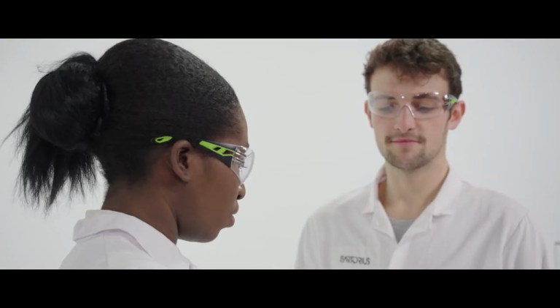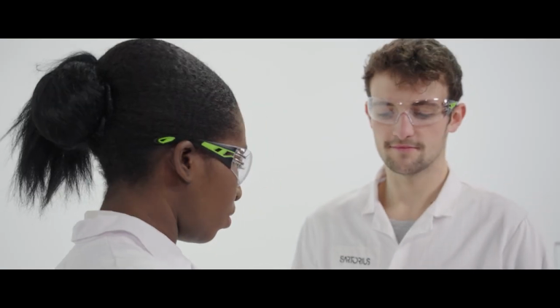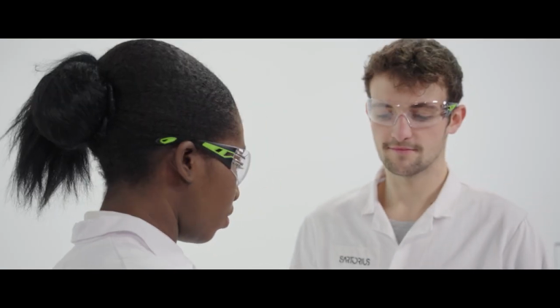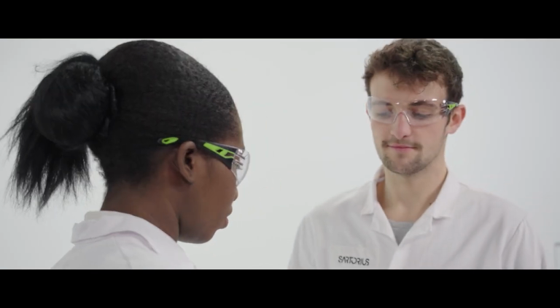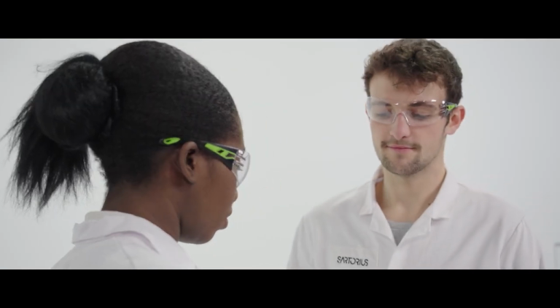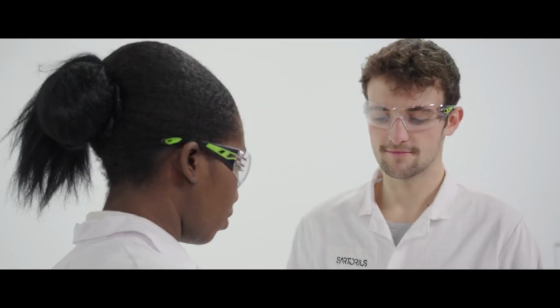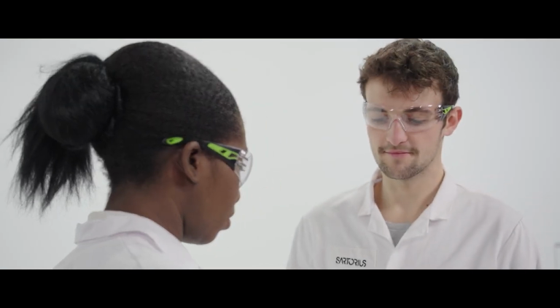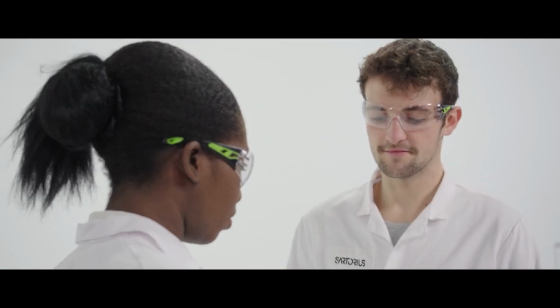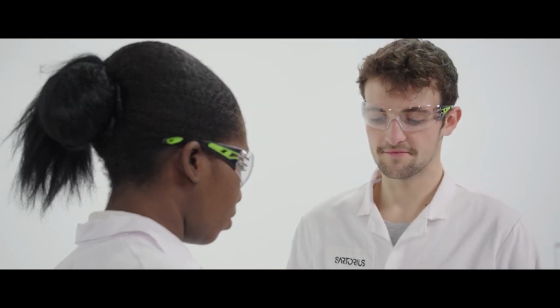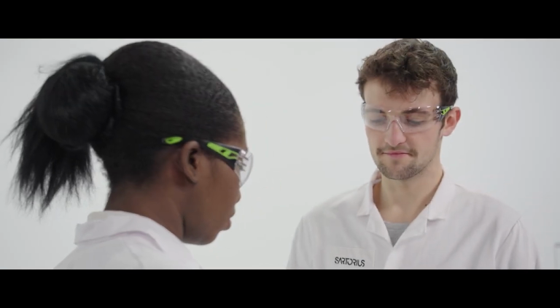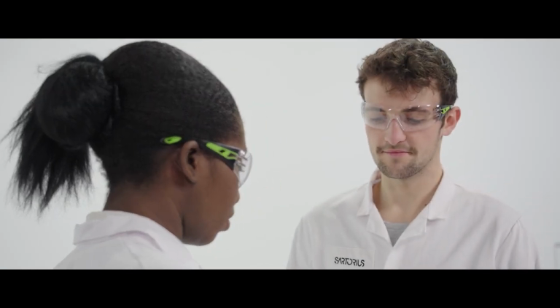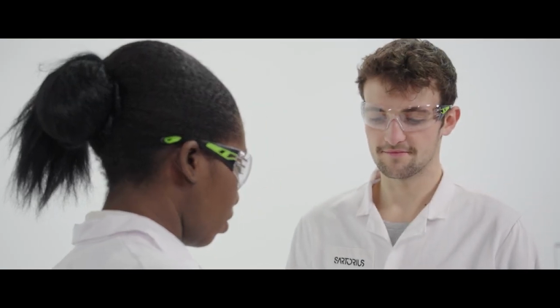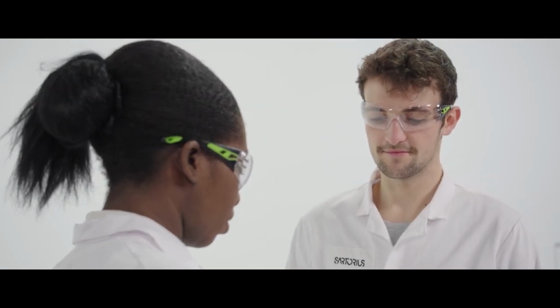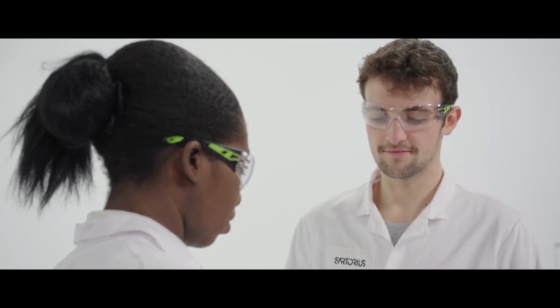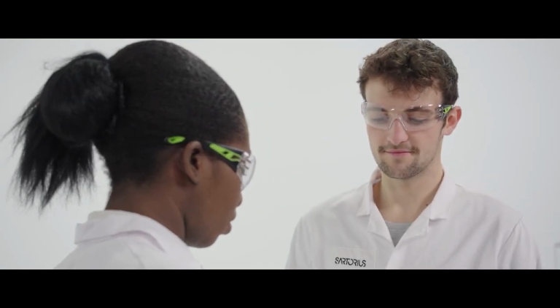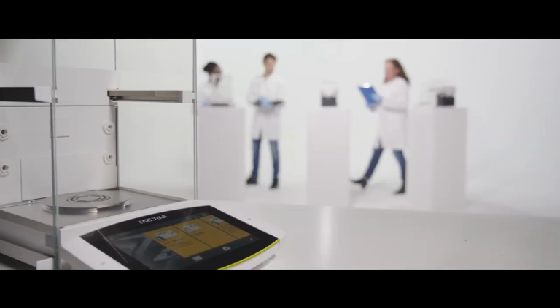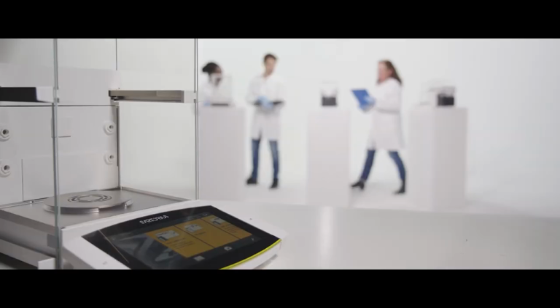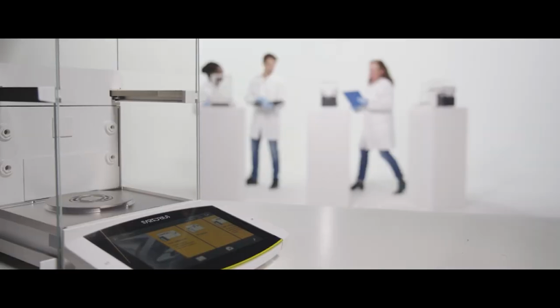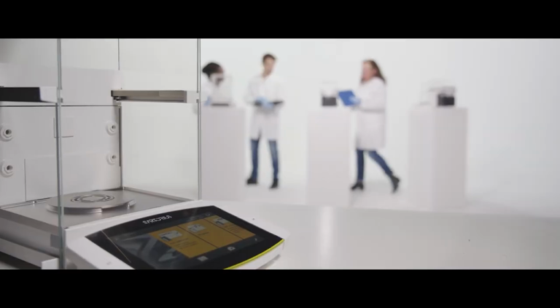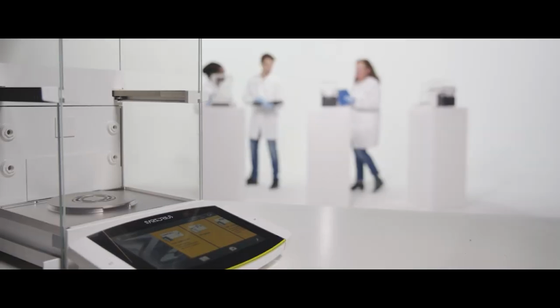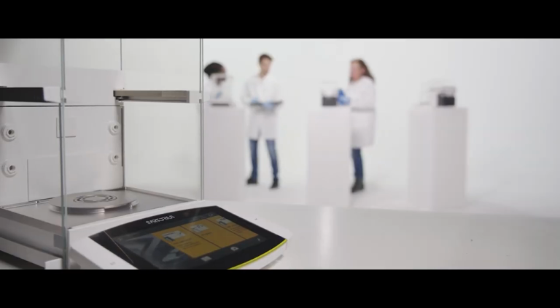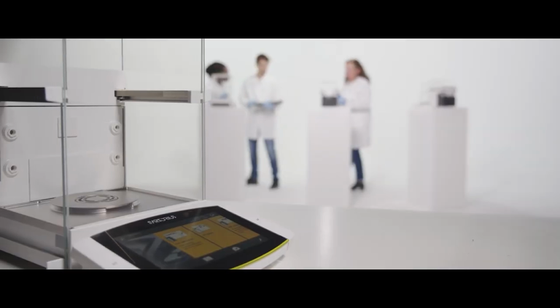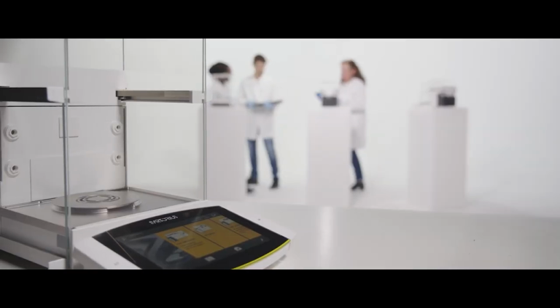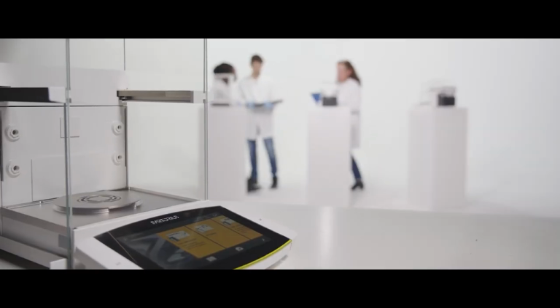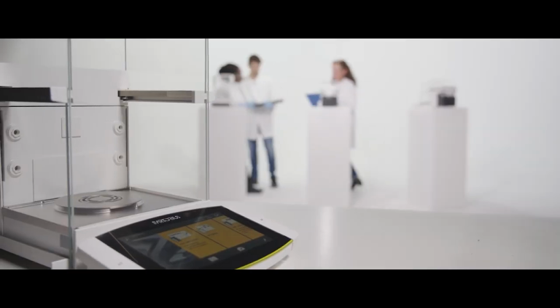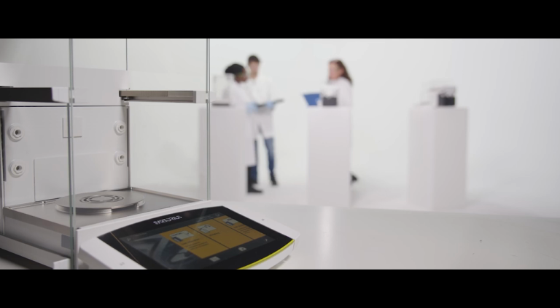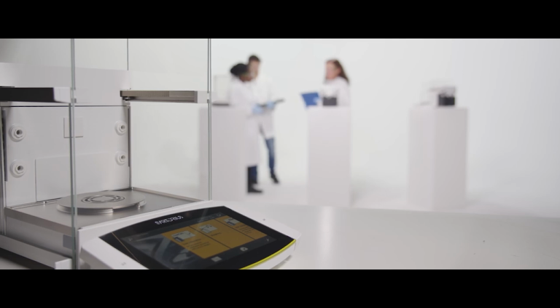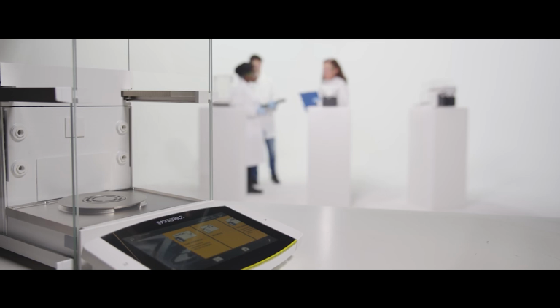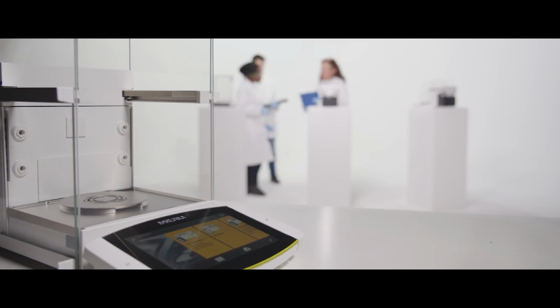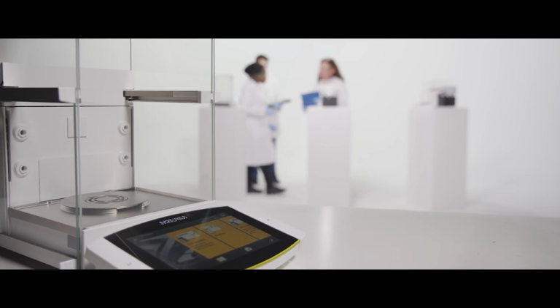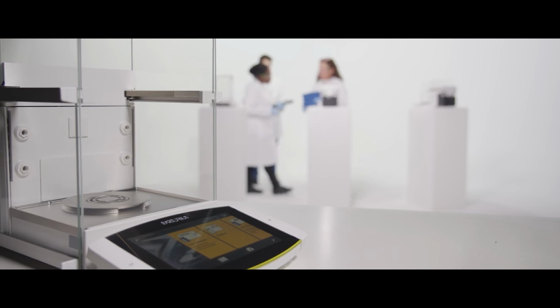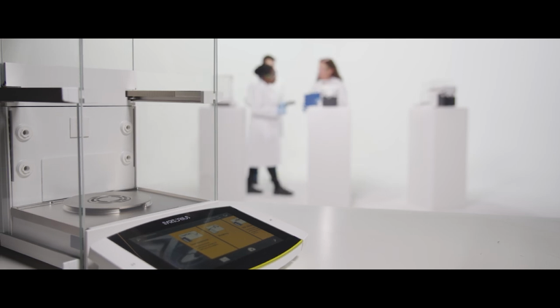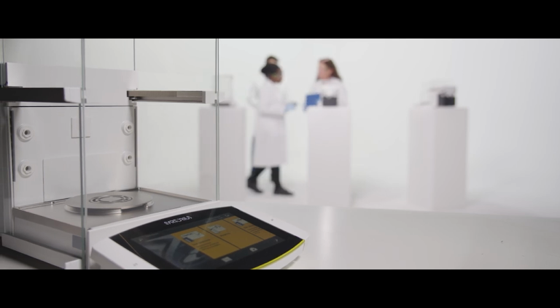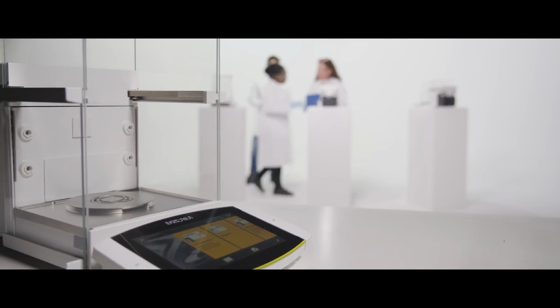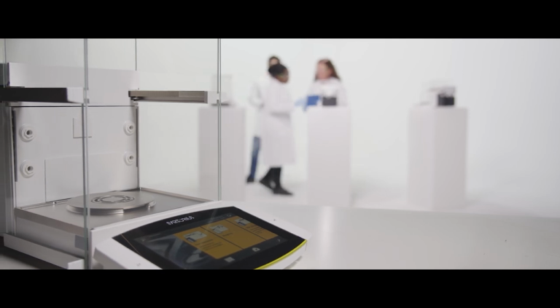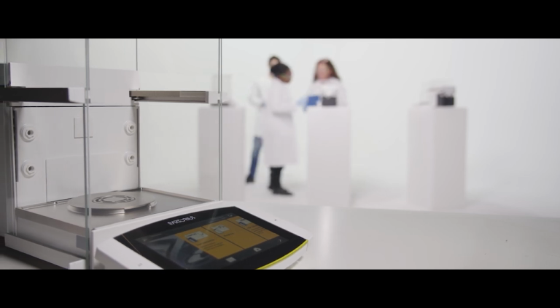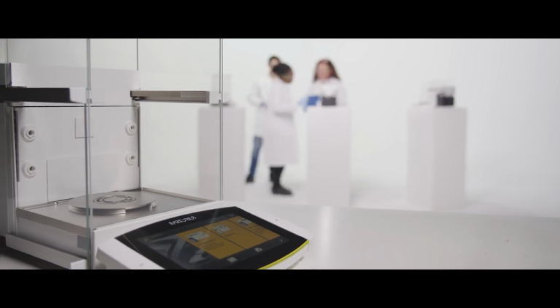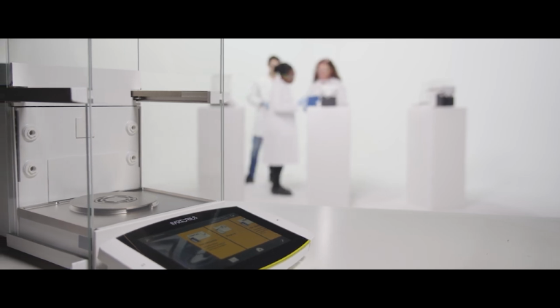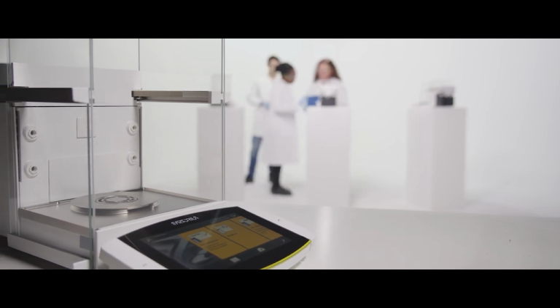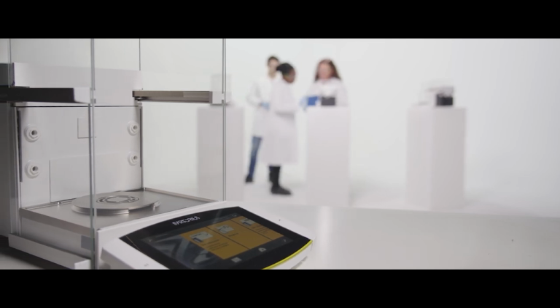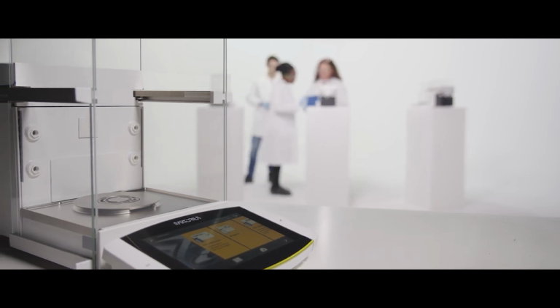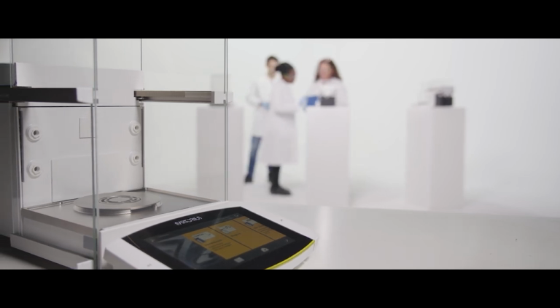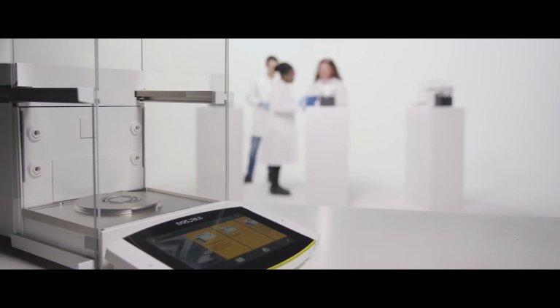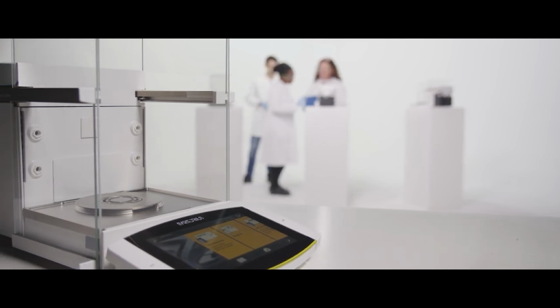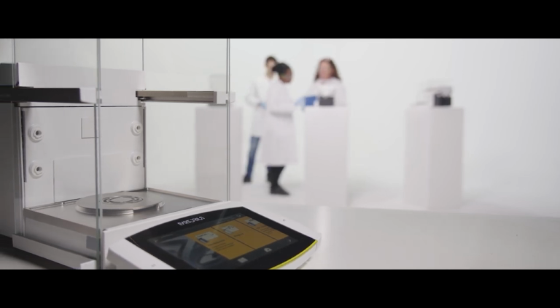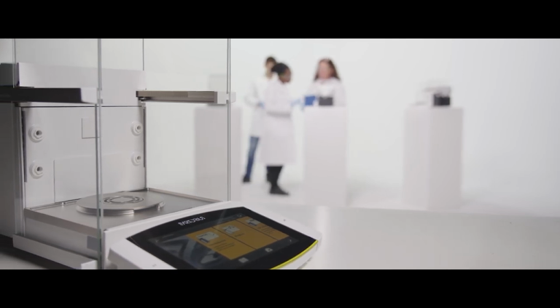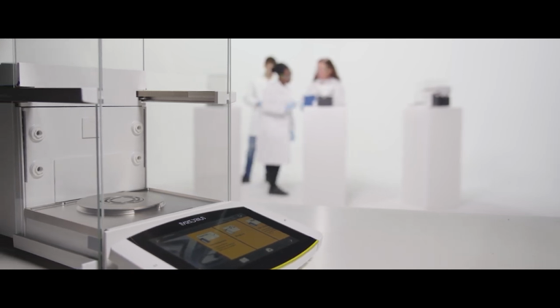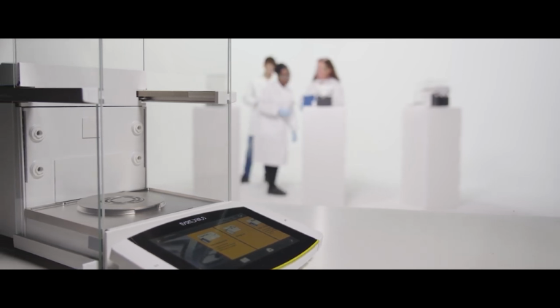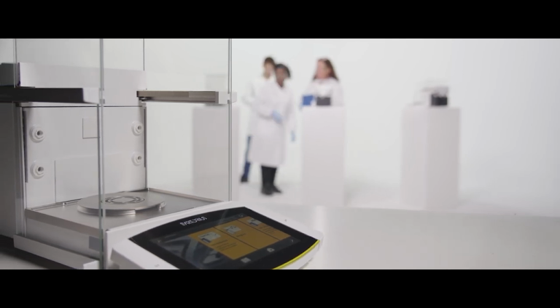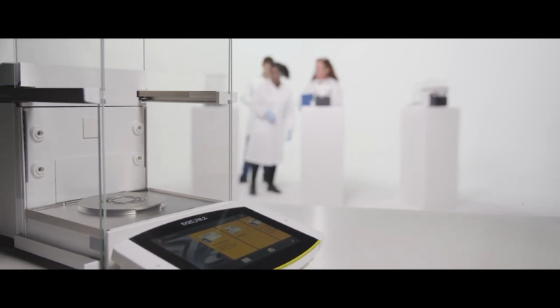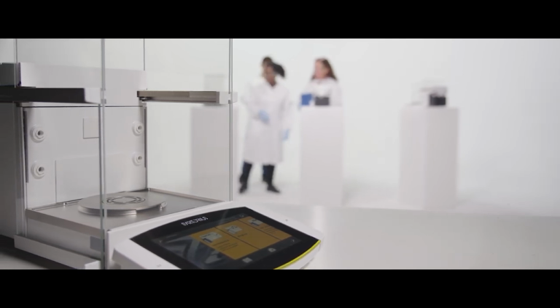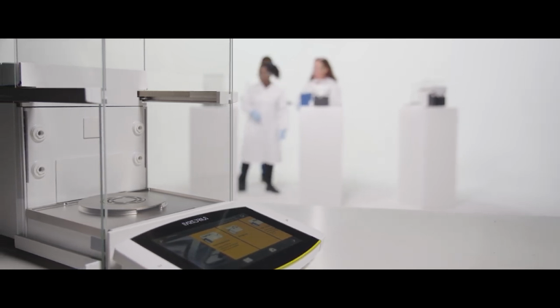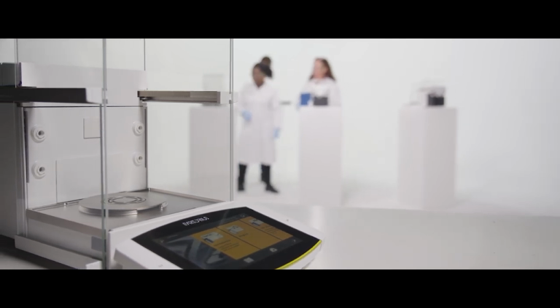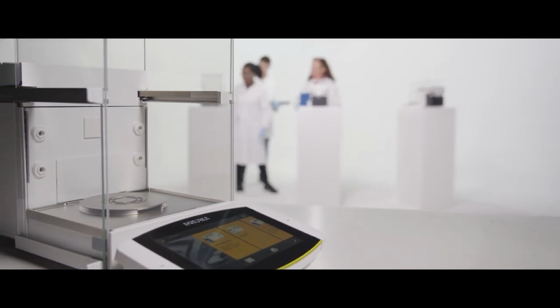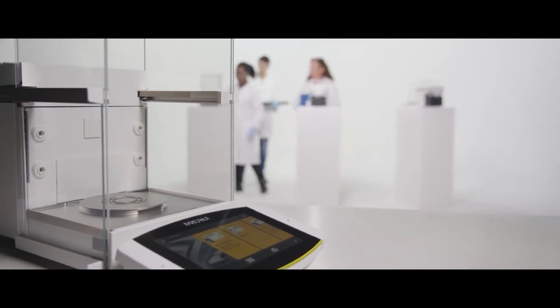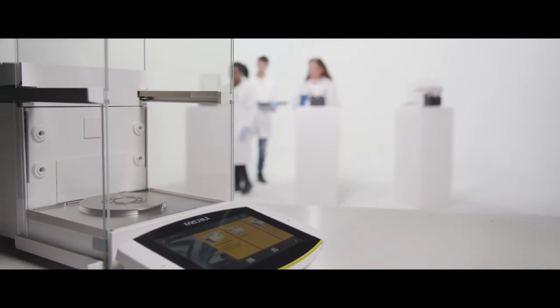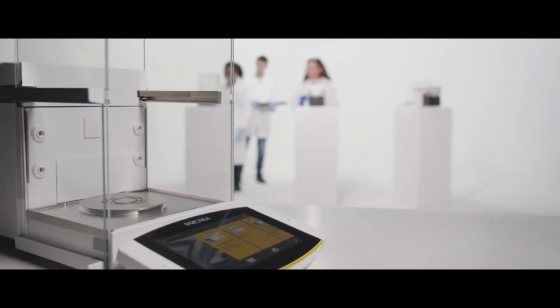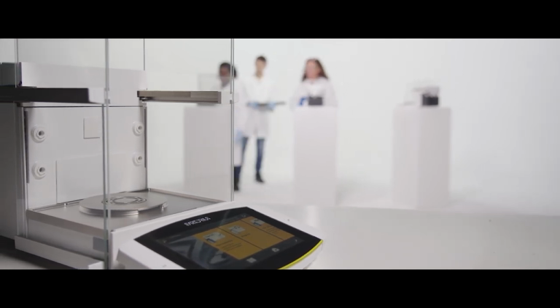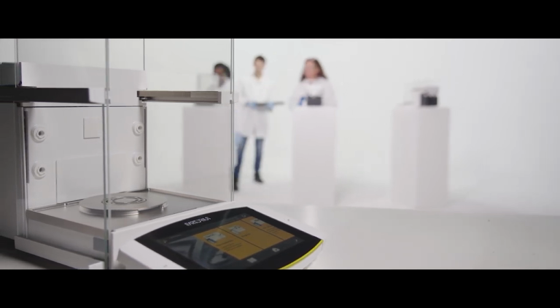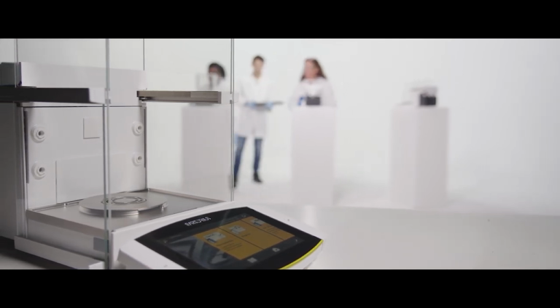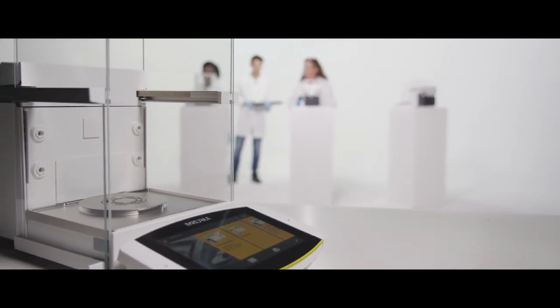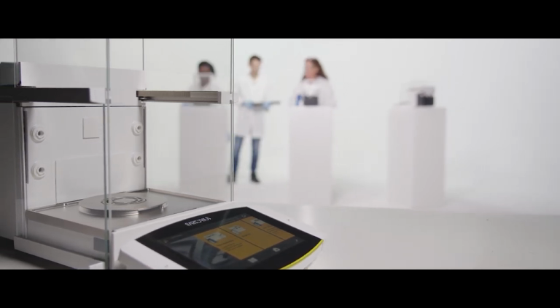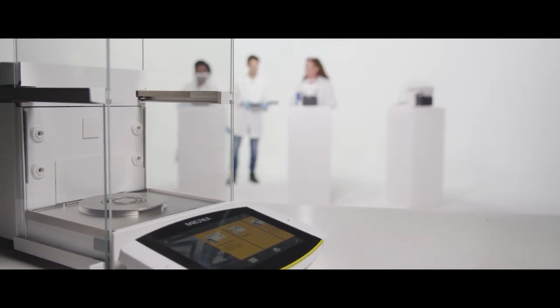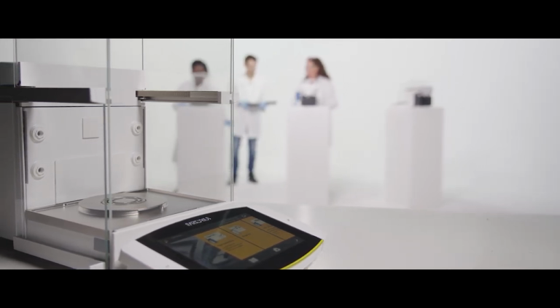Rely on performance. Achieve your desired accuracy and repeatability results under daily laboratory conditions.